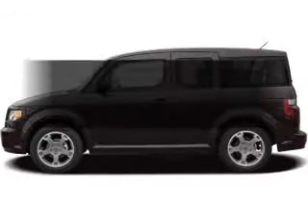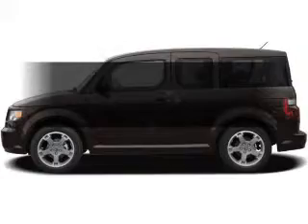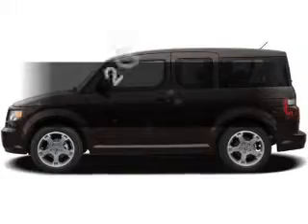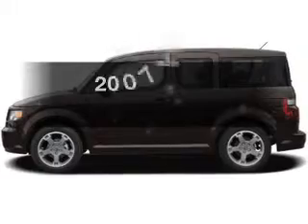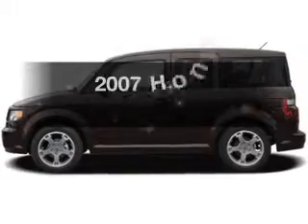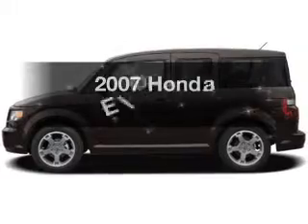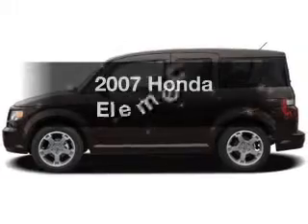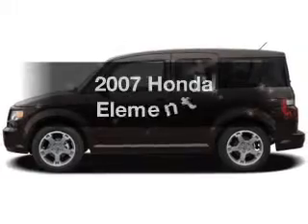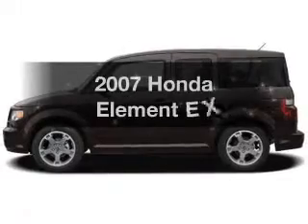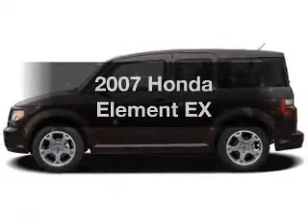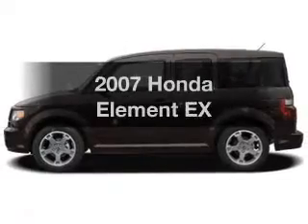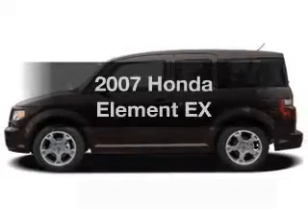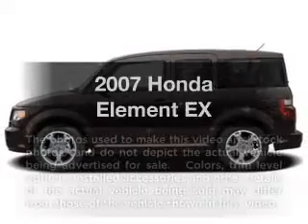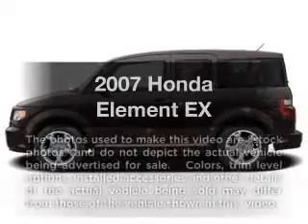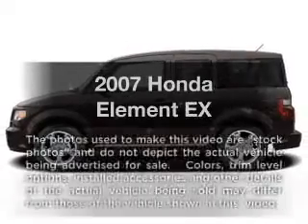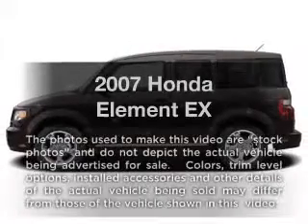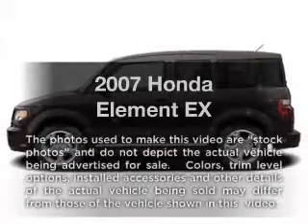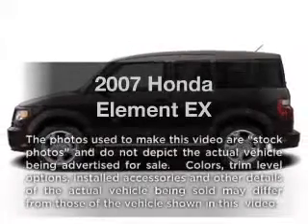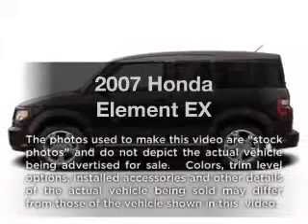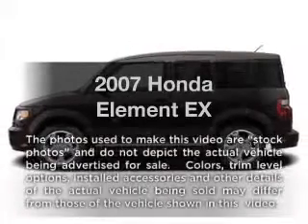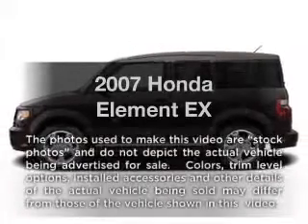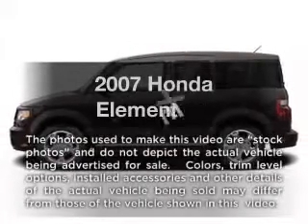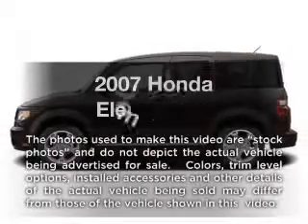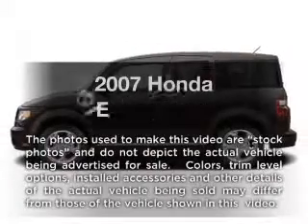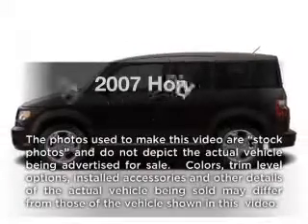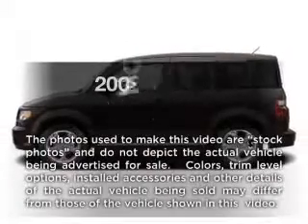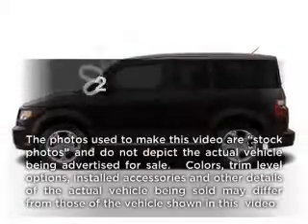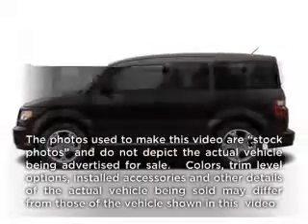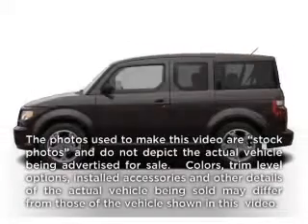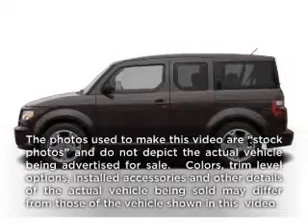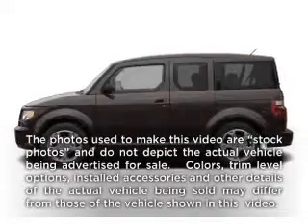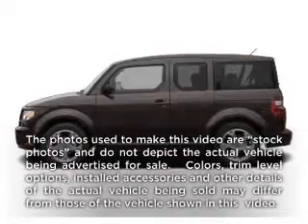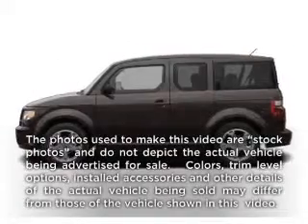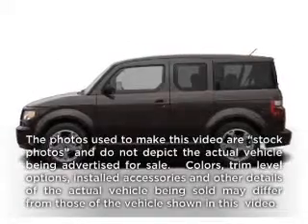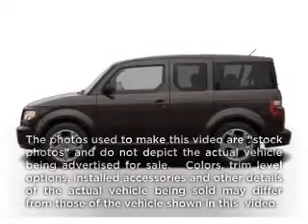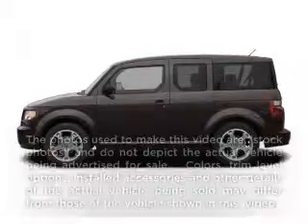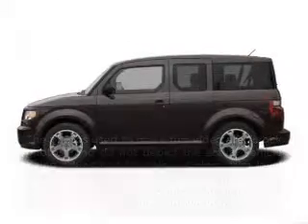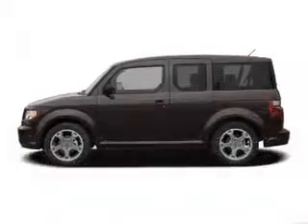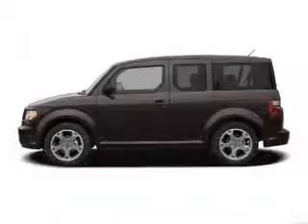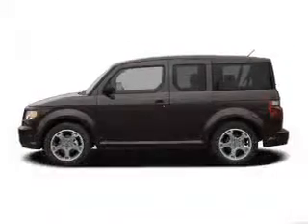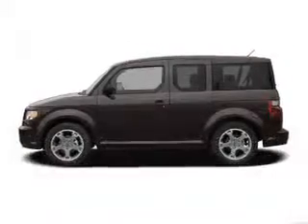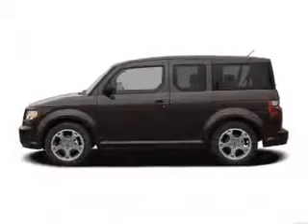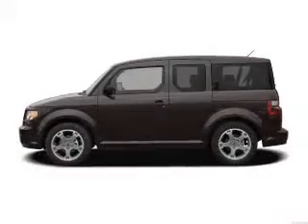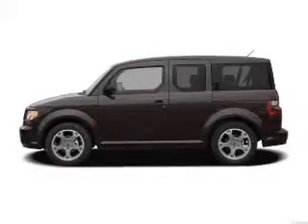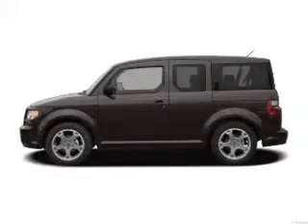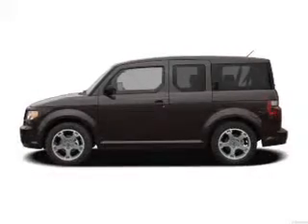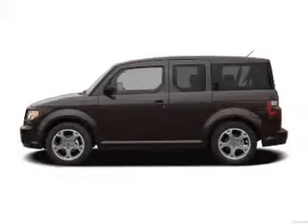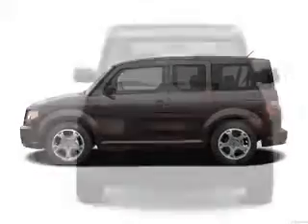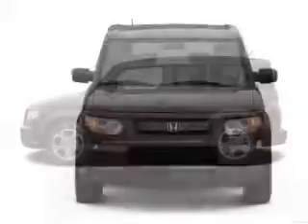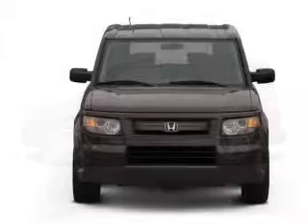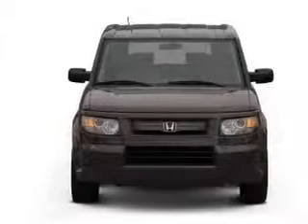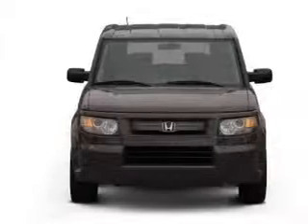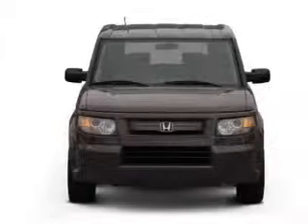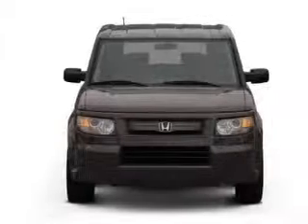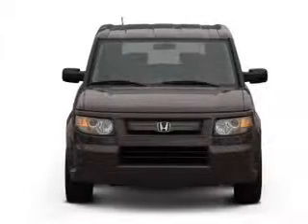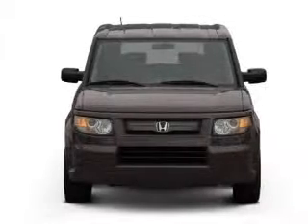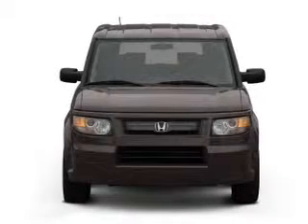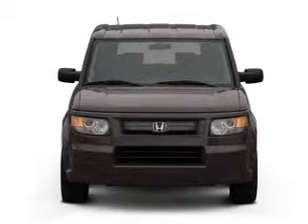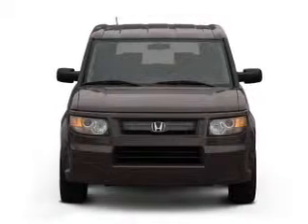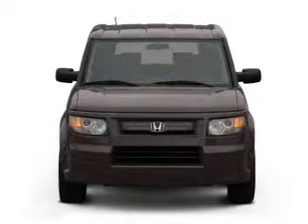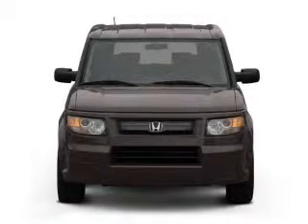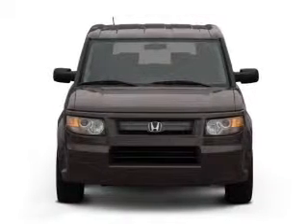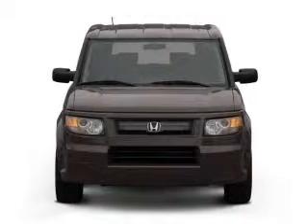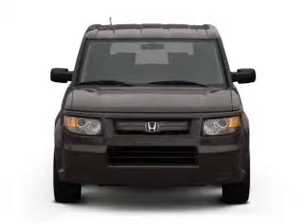Imagine yourself in this 2007 Honda Element. Everything you need under one roof with this great vehicle.